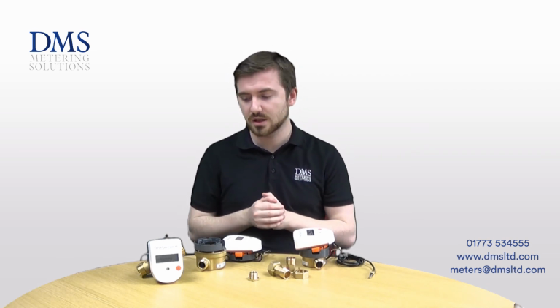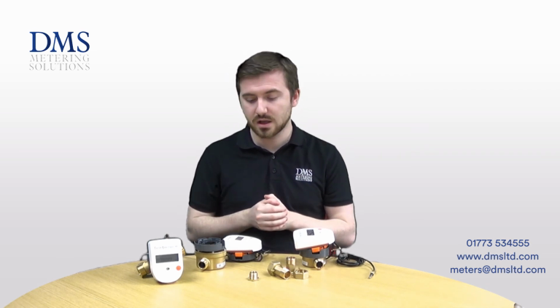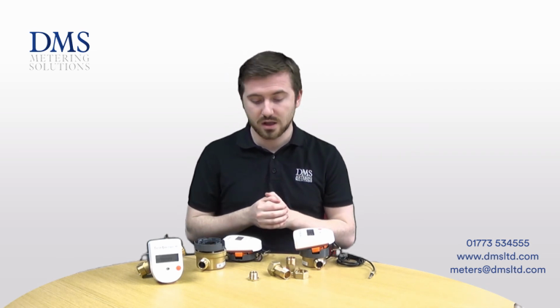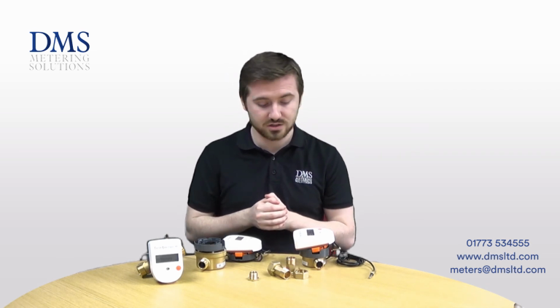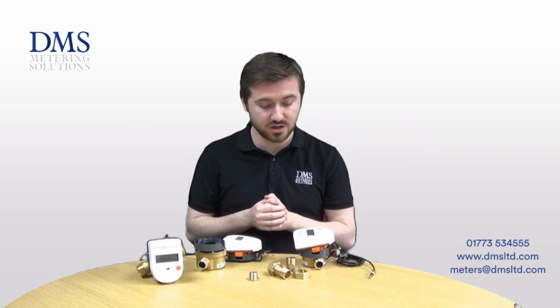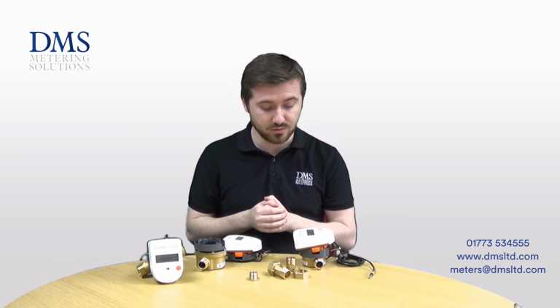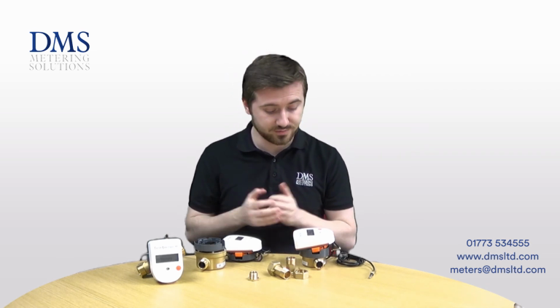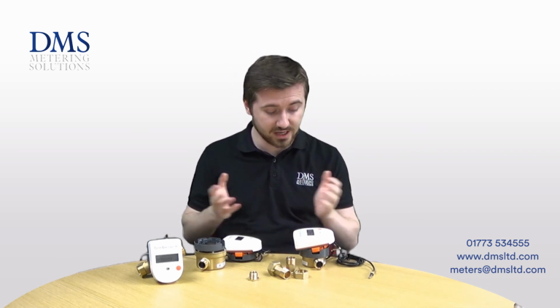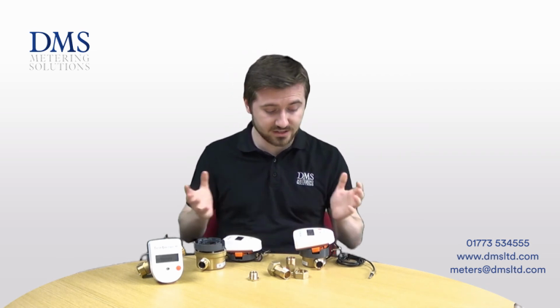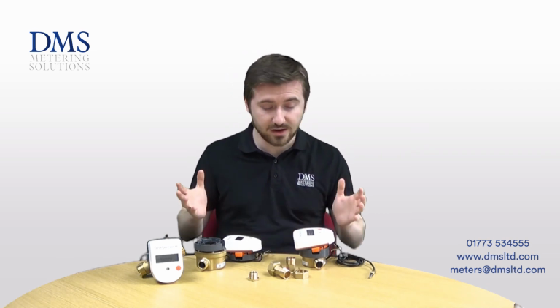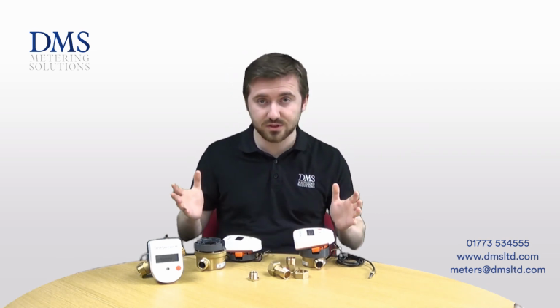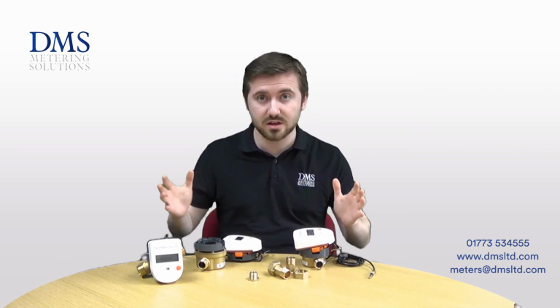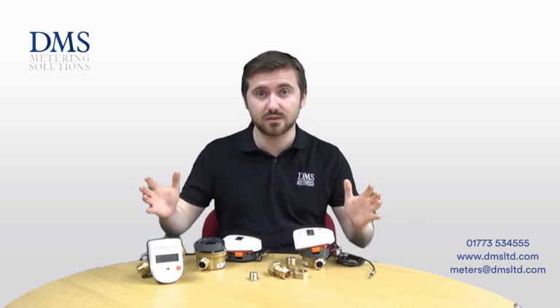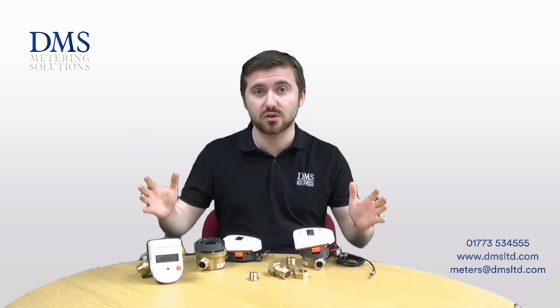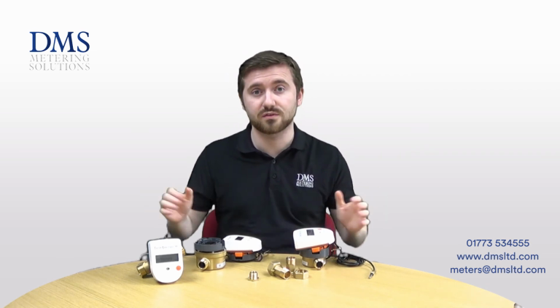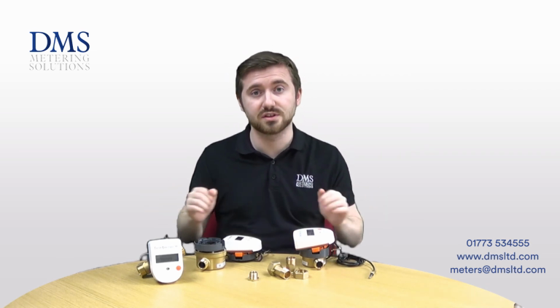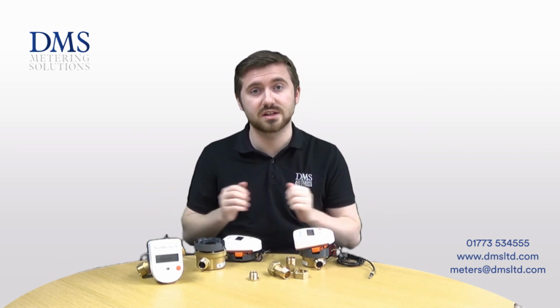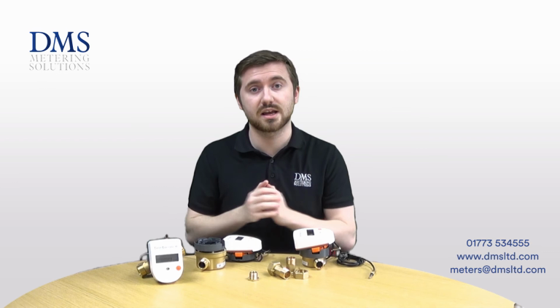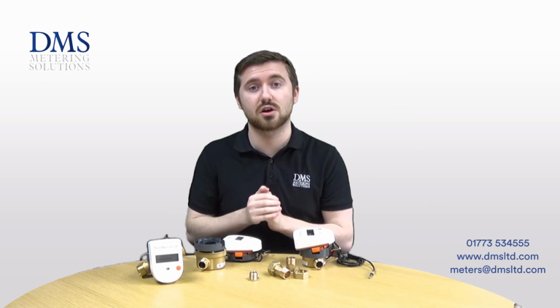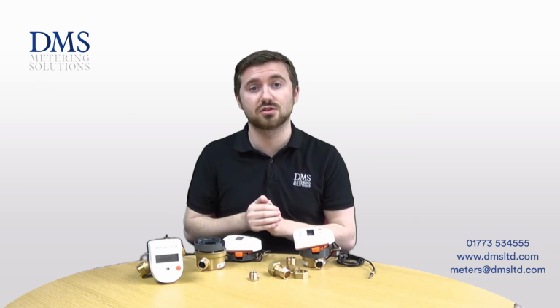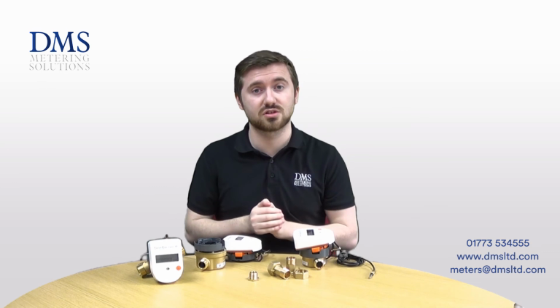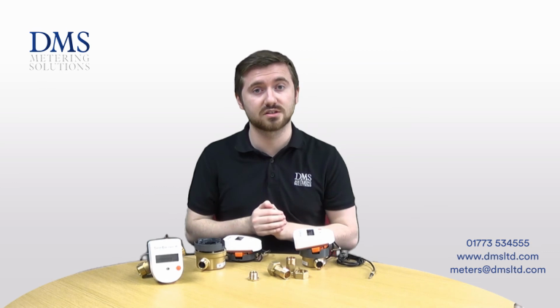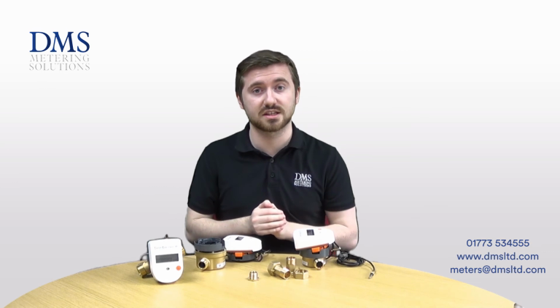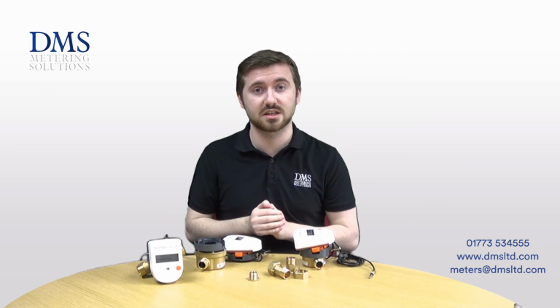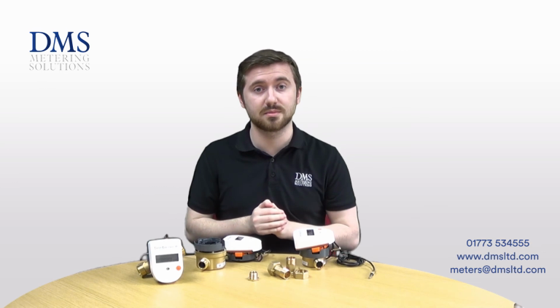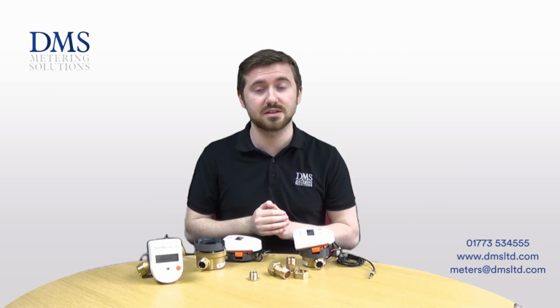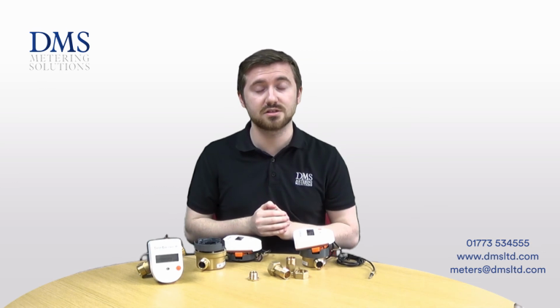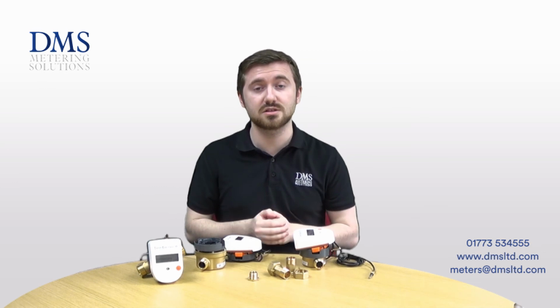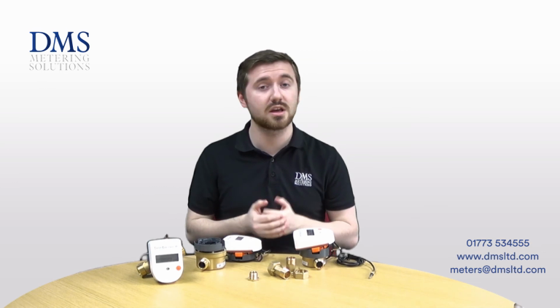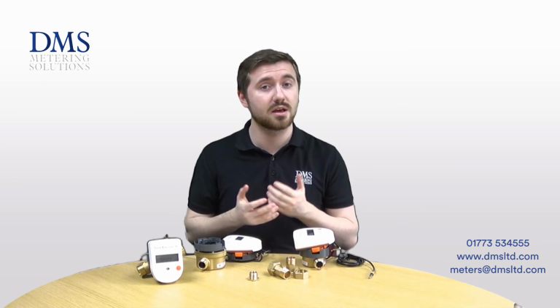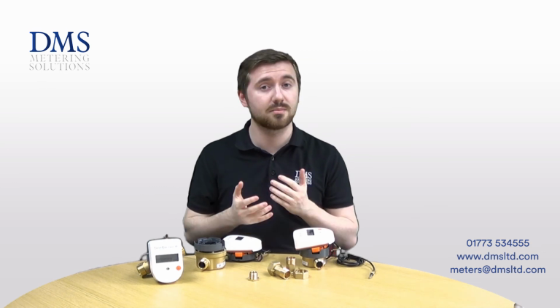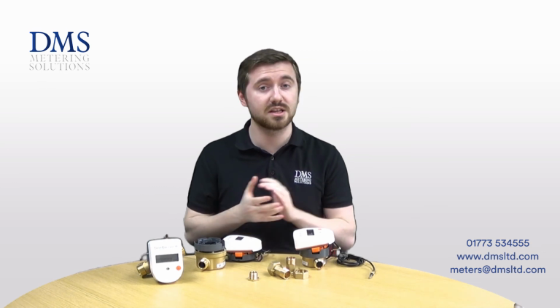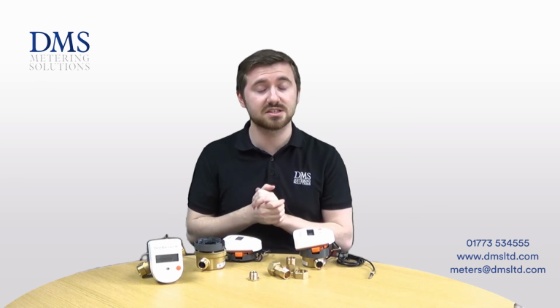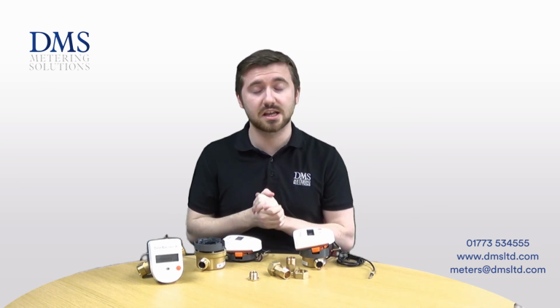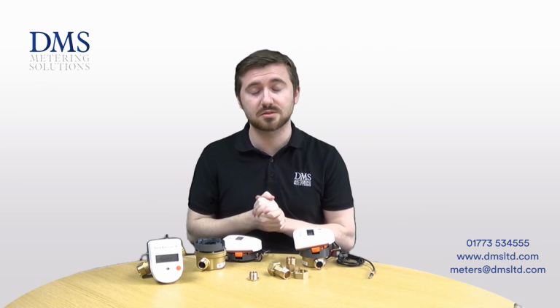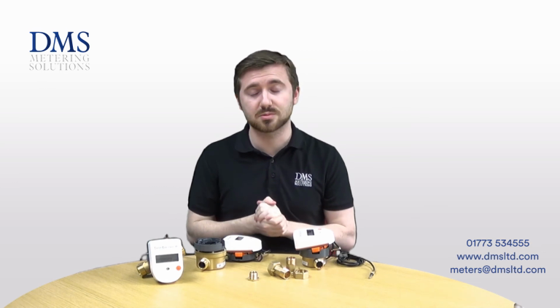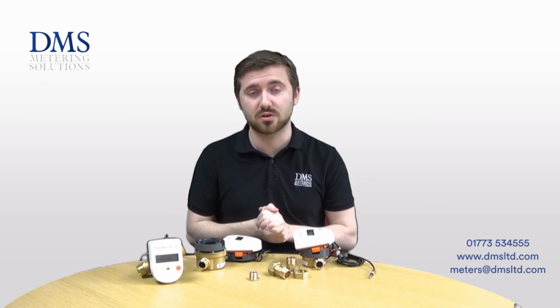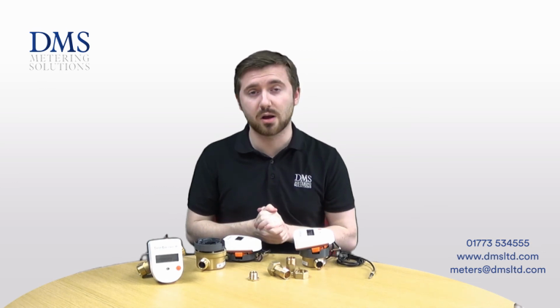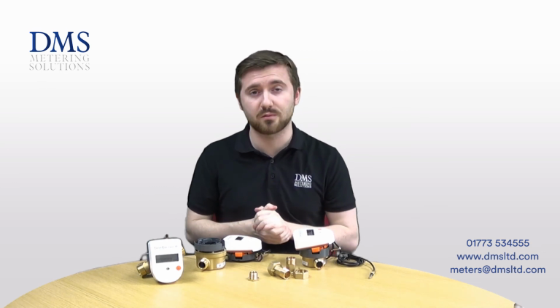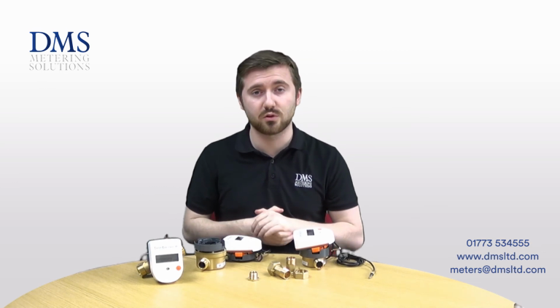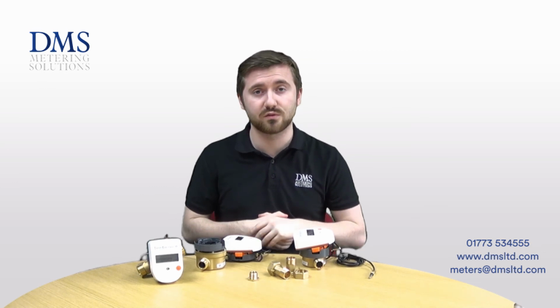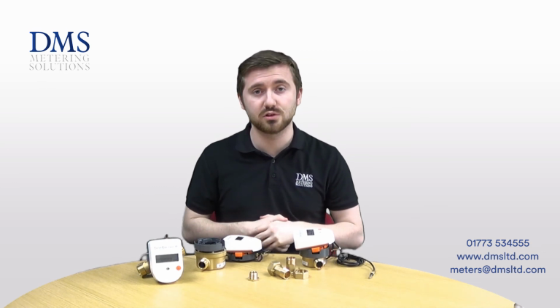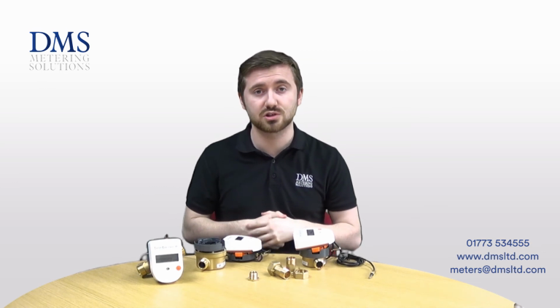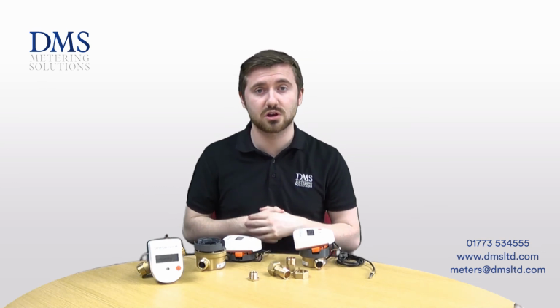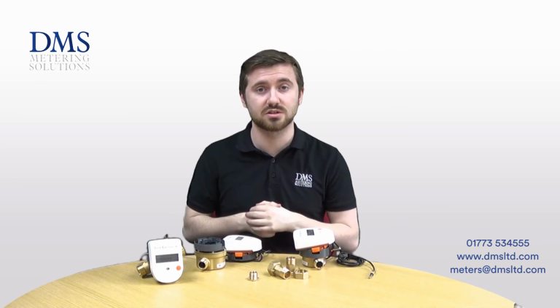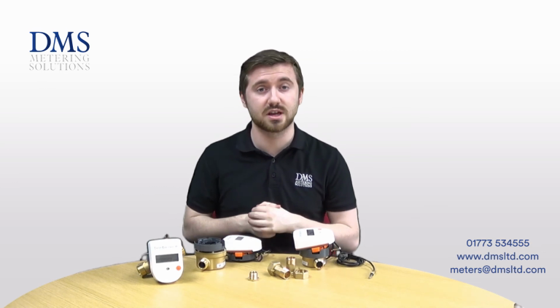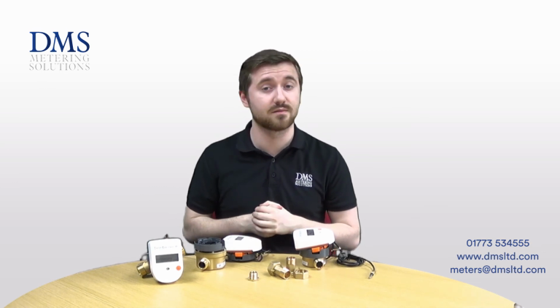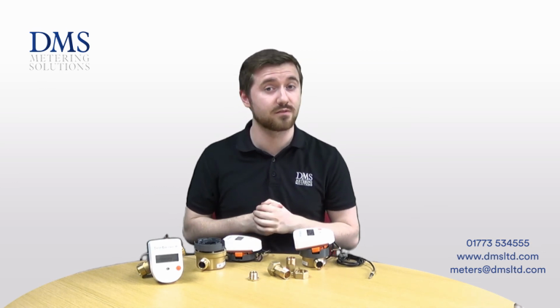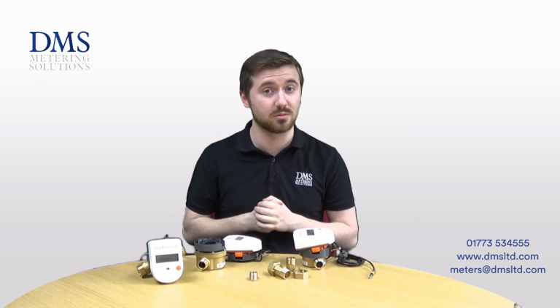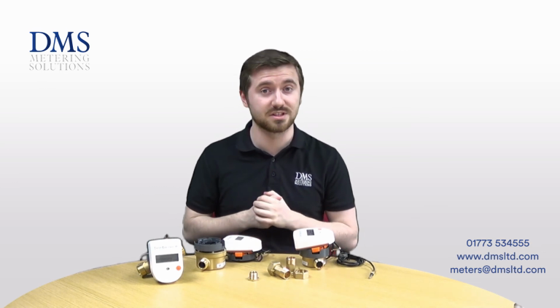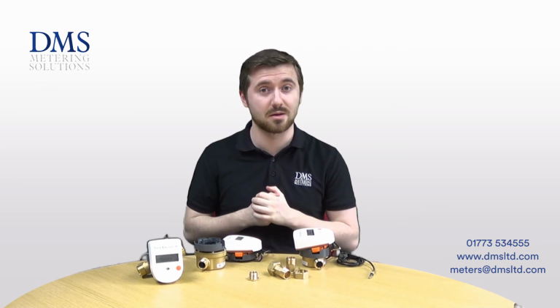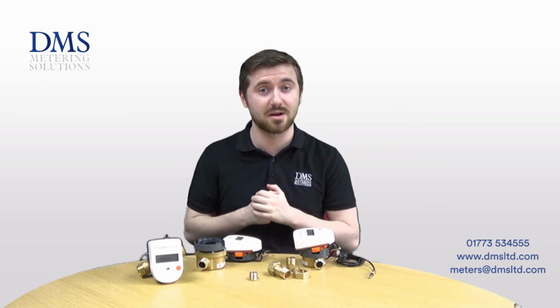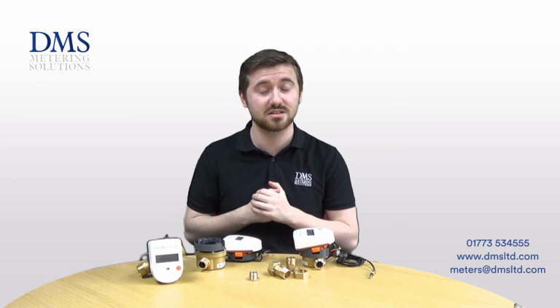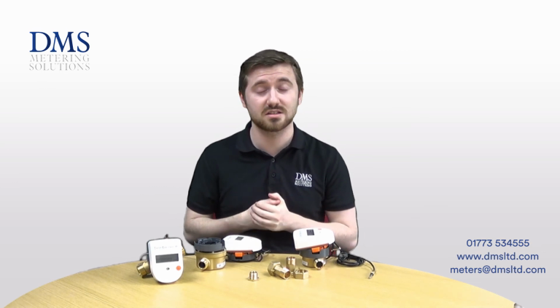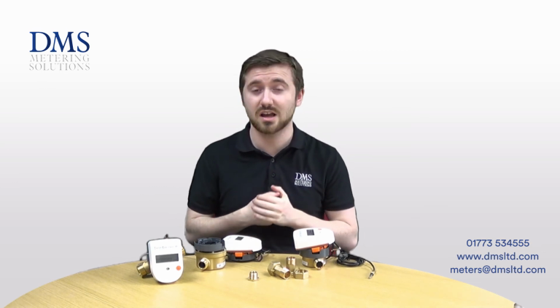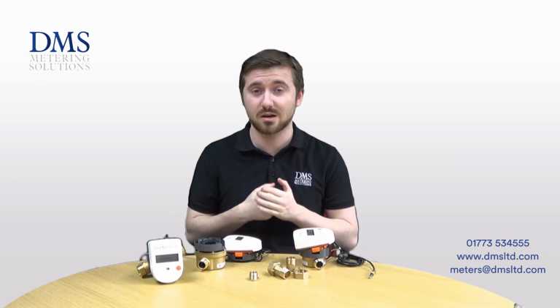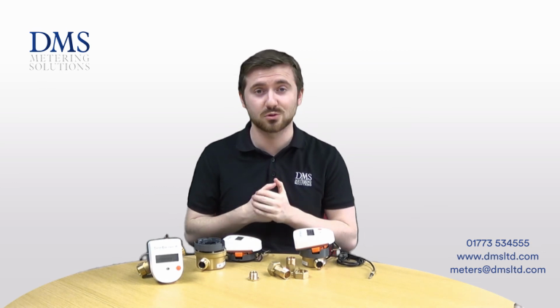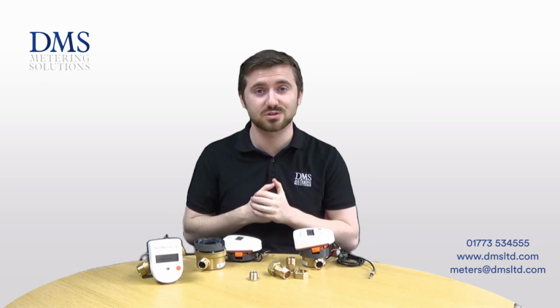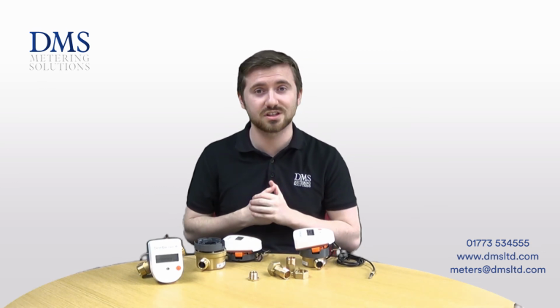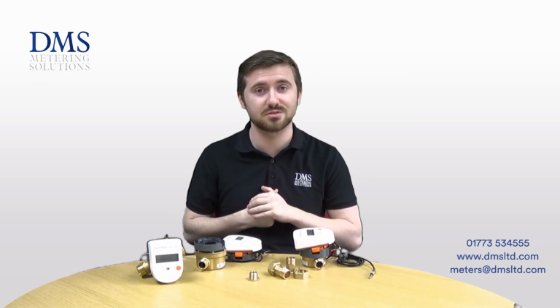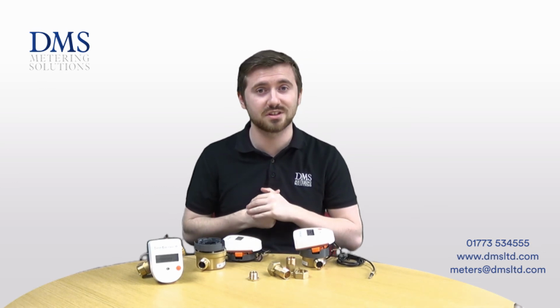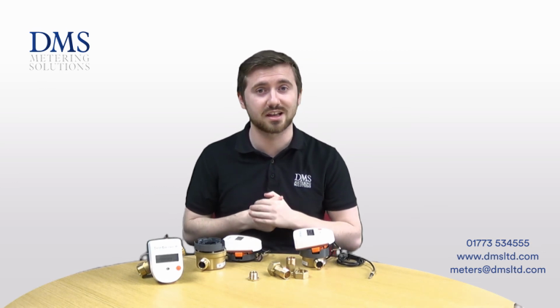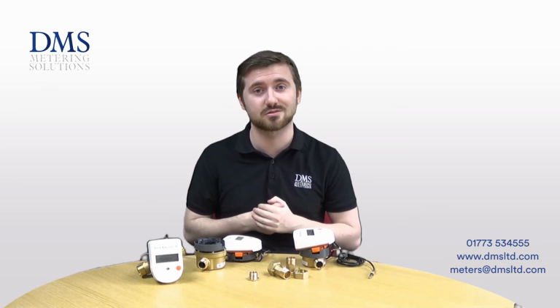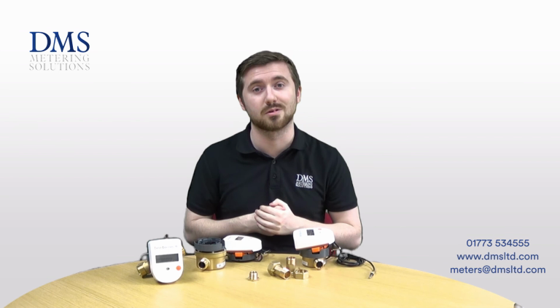So that's everything I've got for you today on the Sontex heat meters. Please stay subscribed for all future content from DMS and we'll see you in the next one.